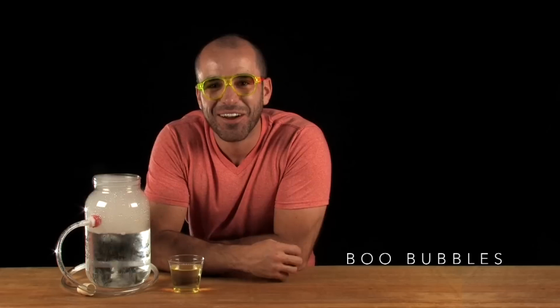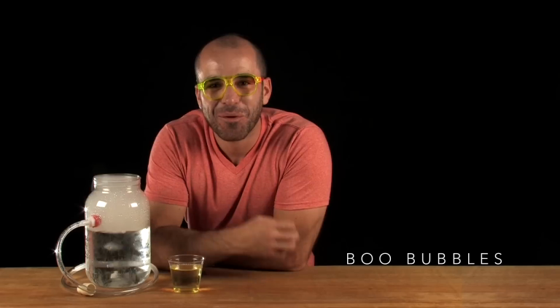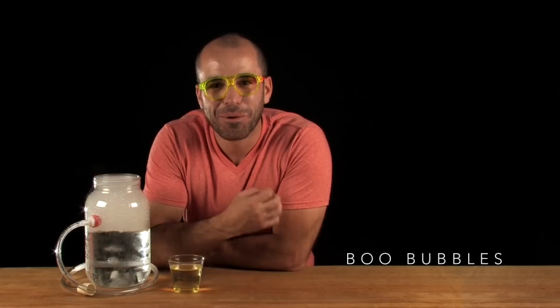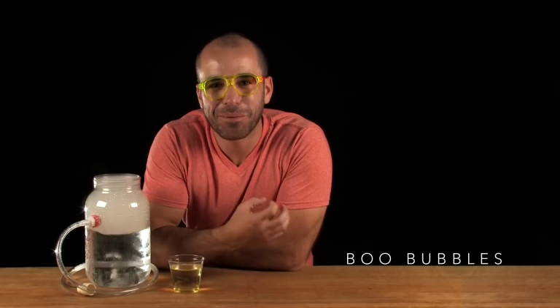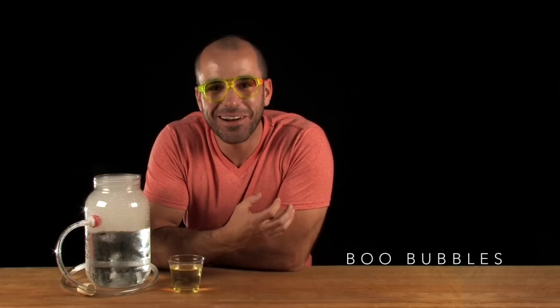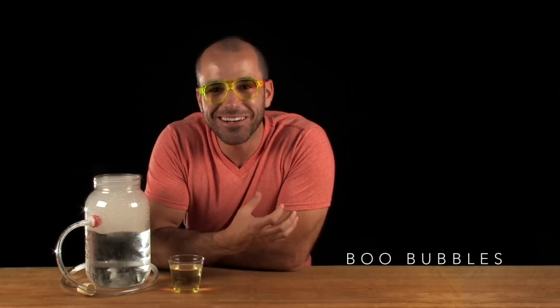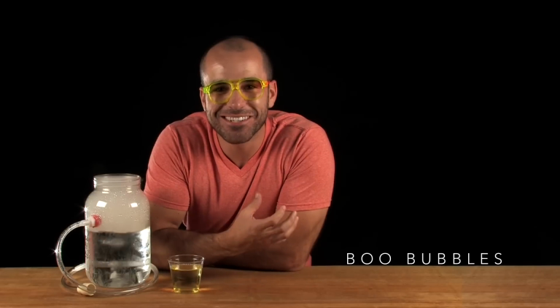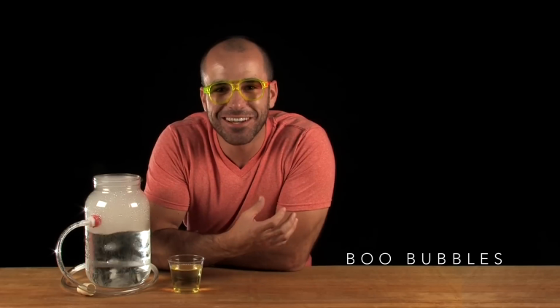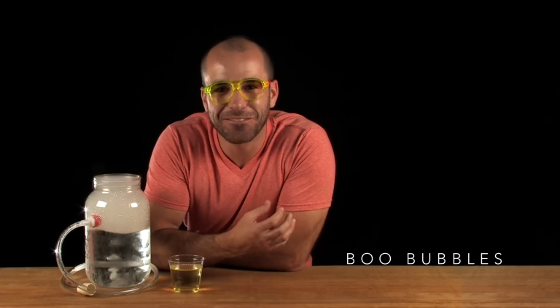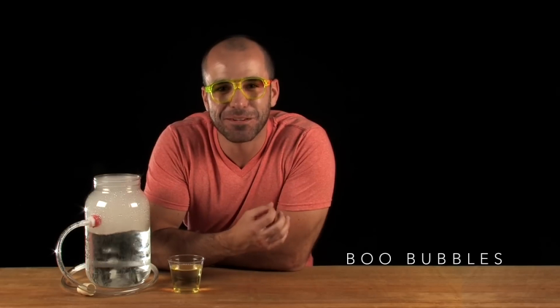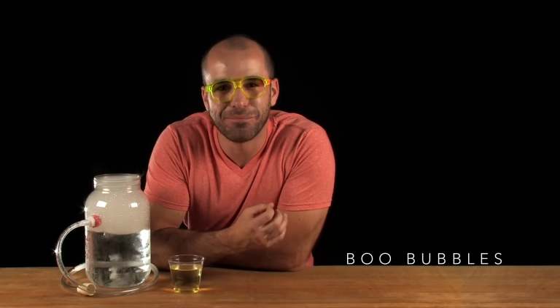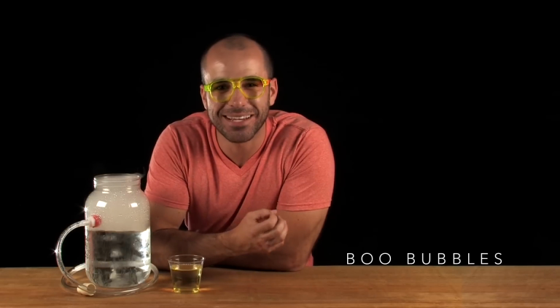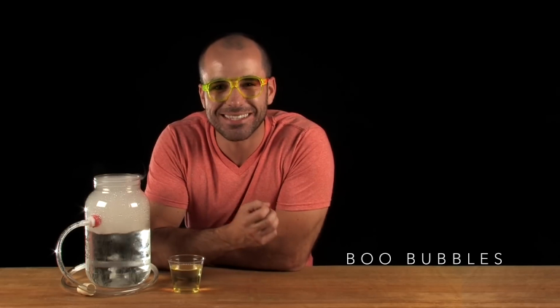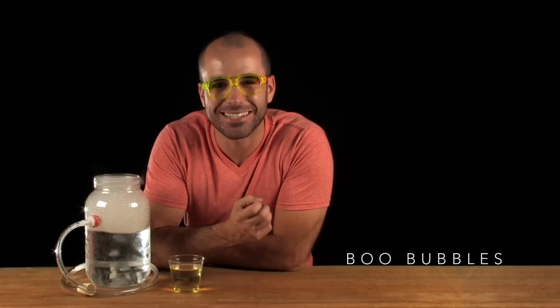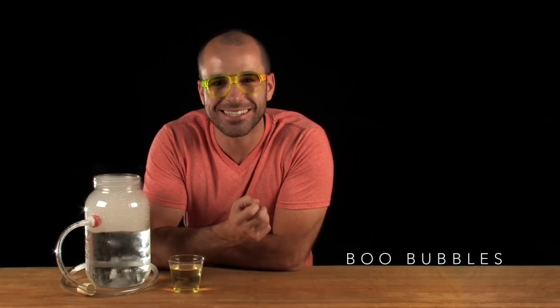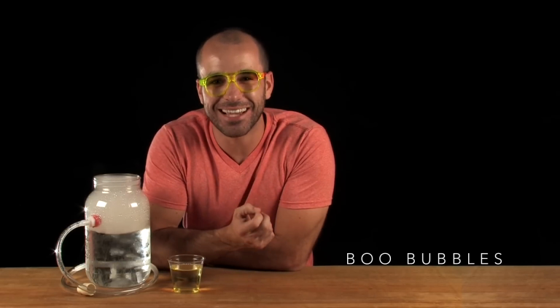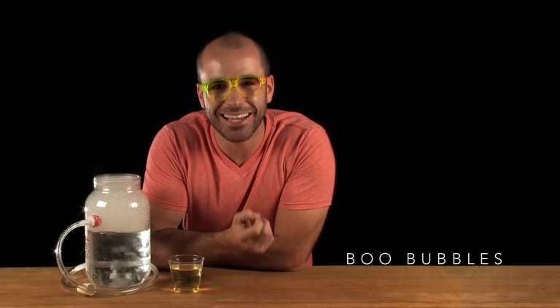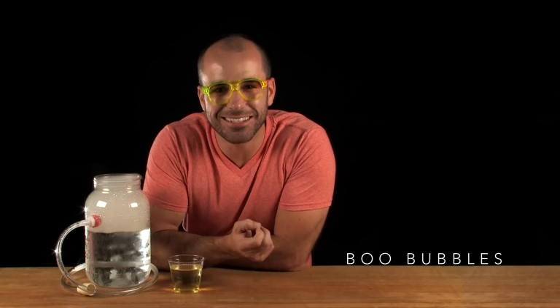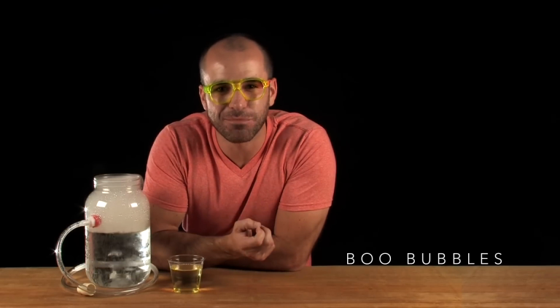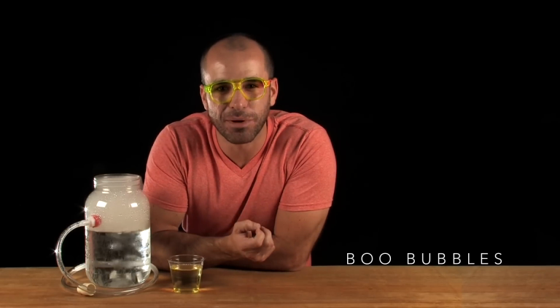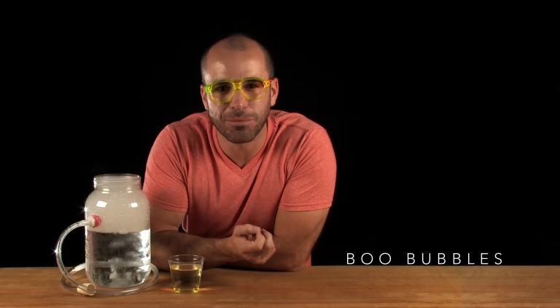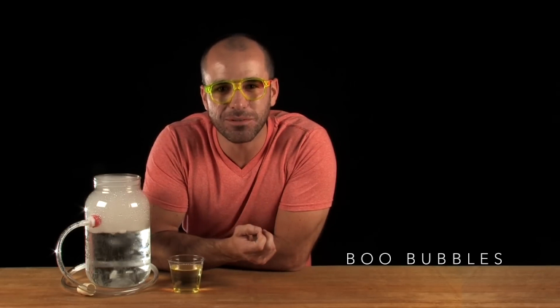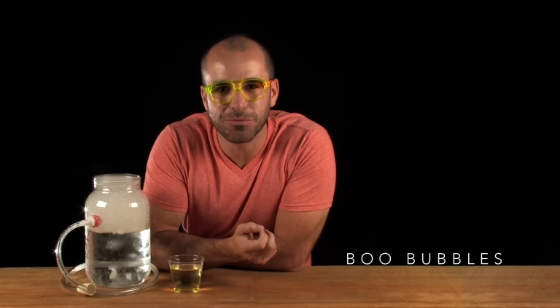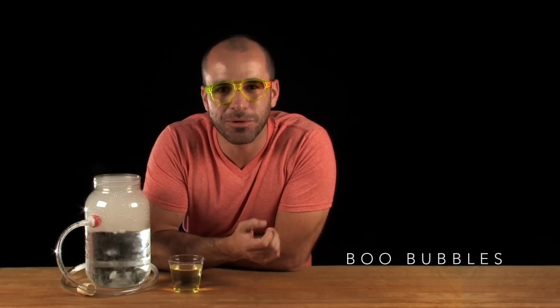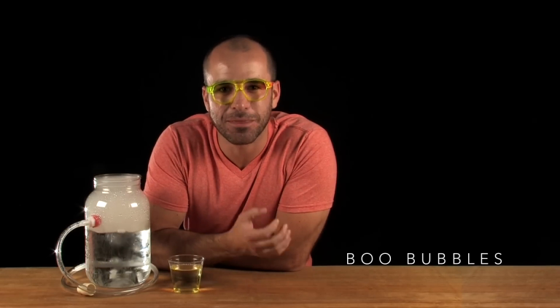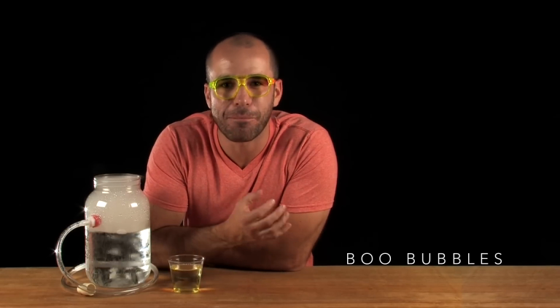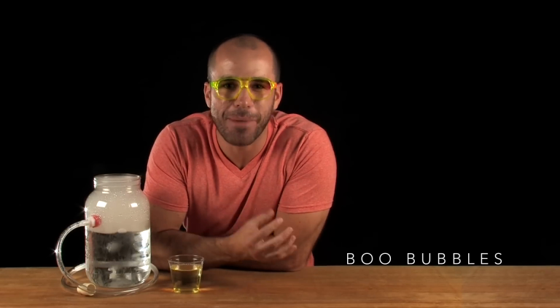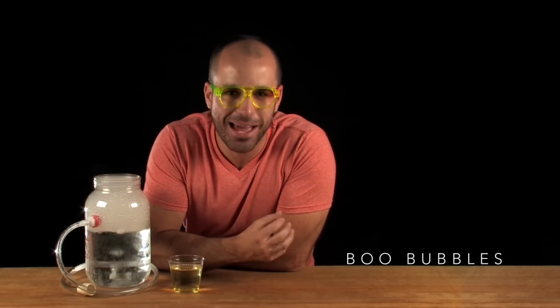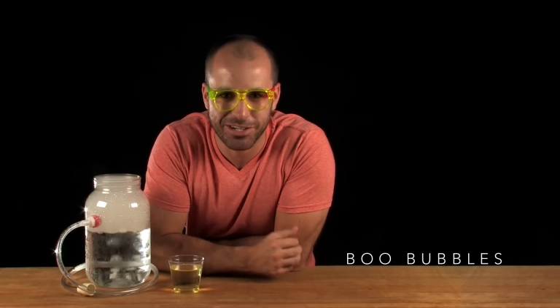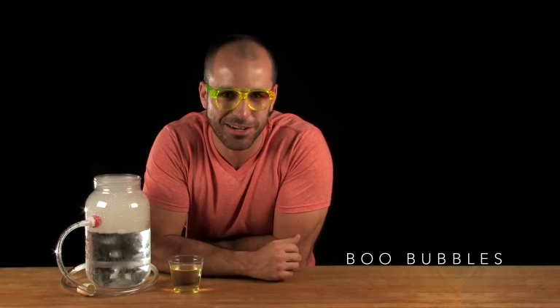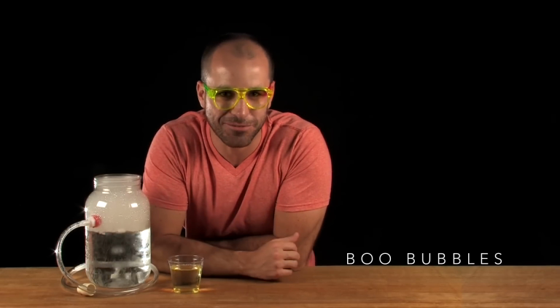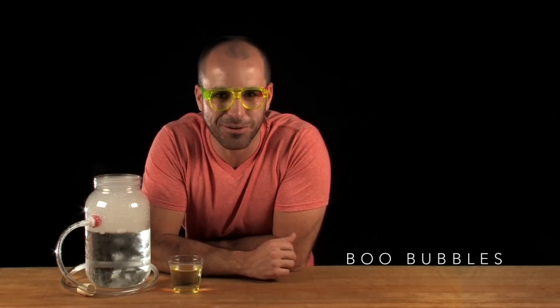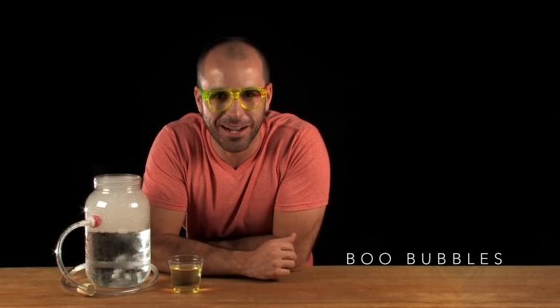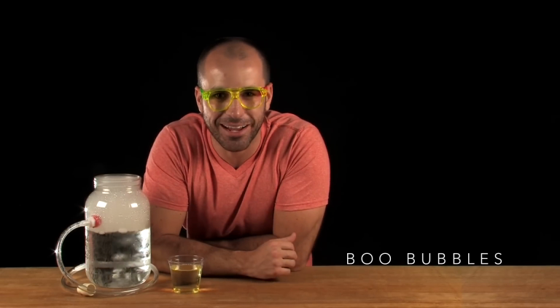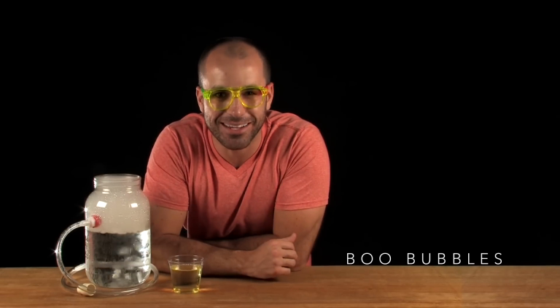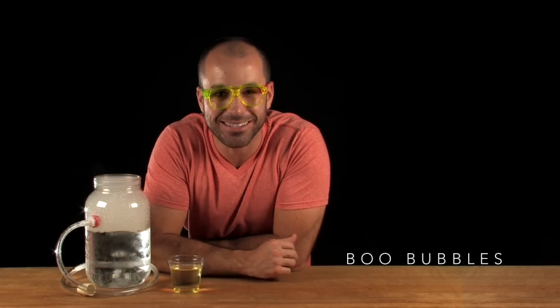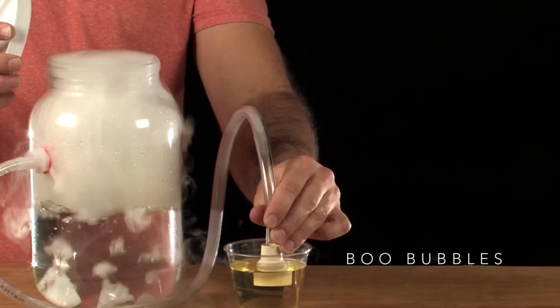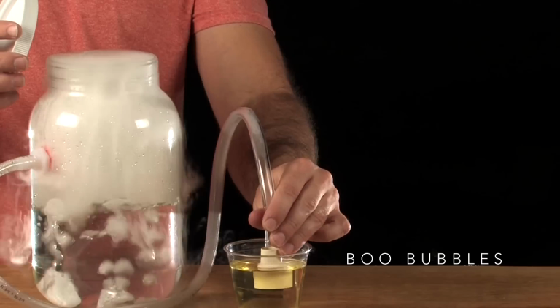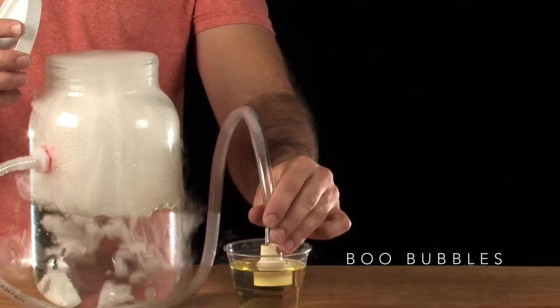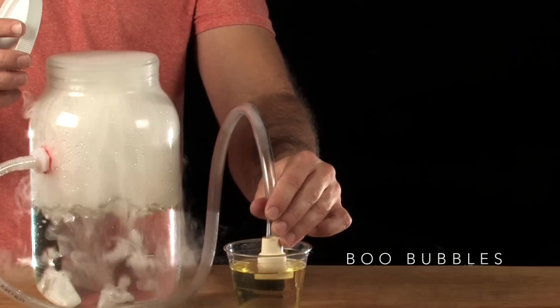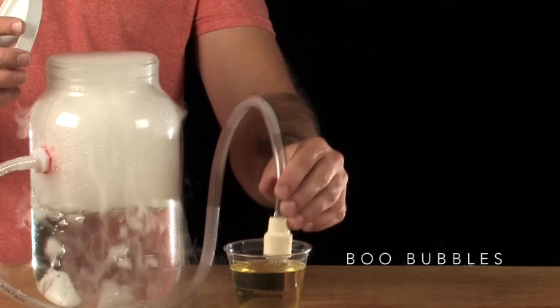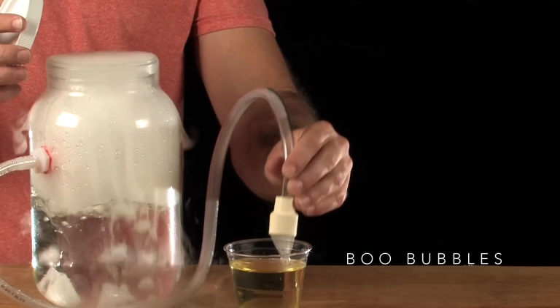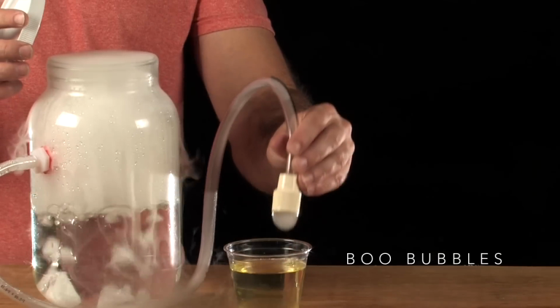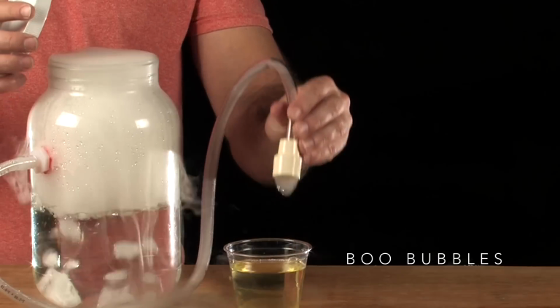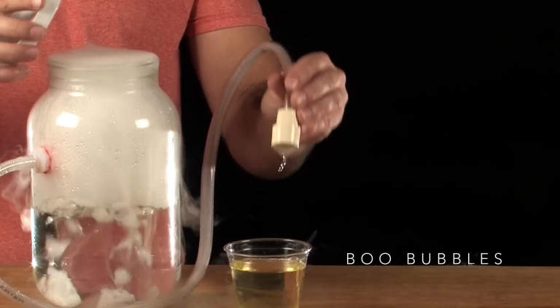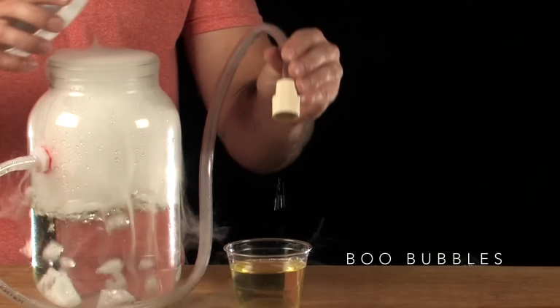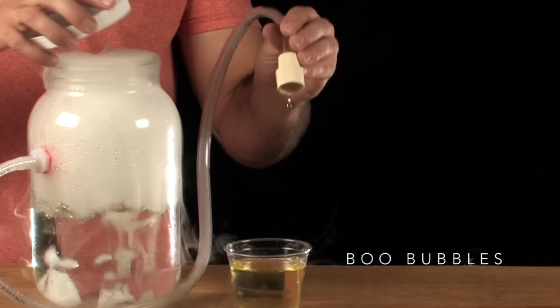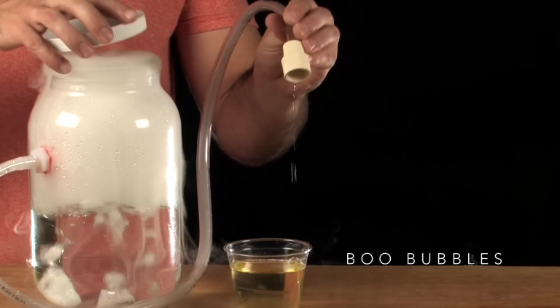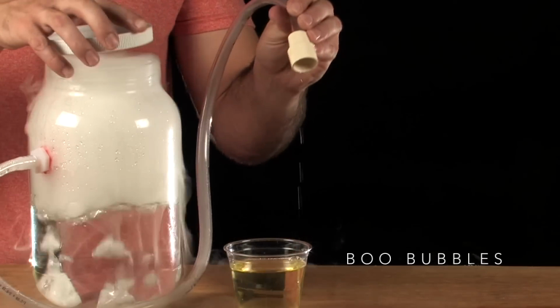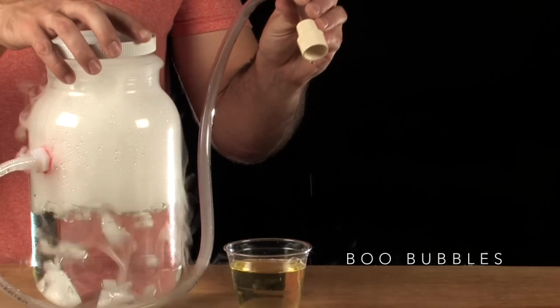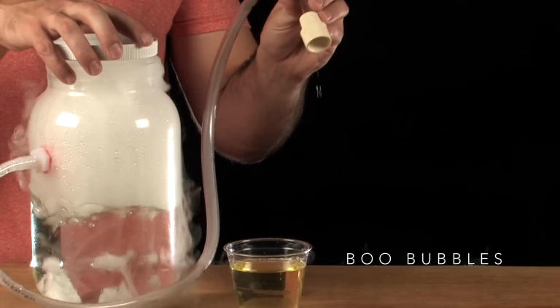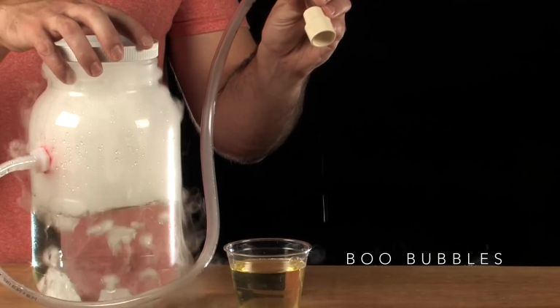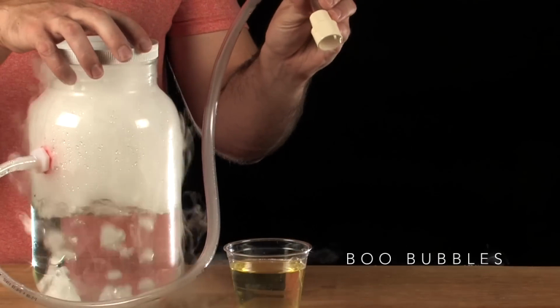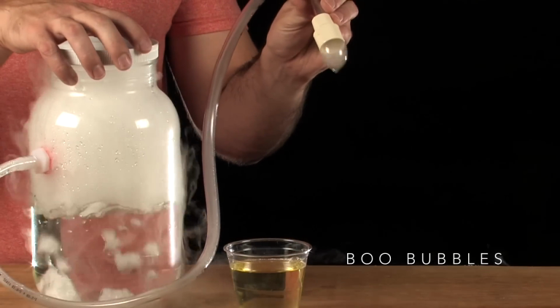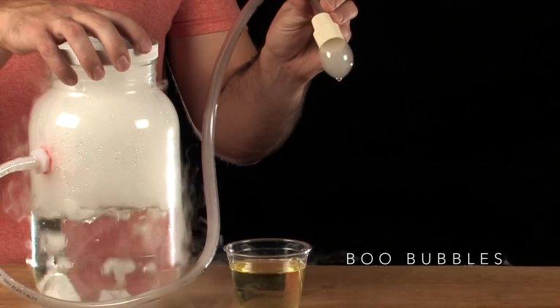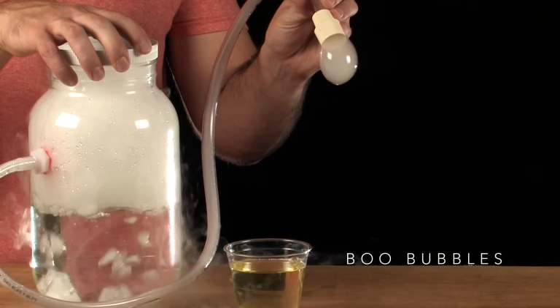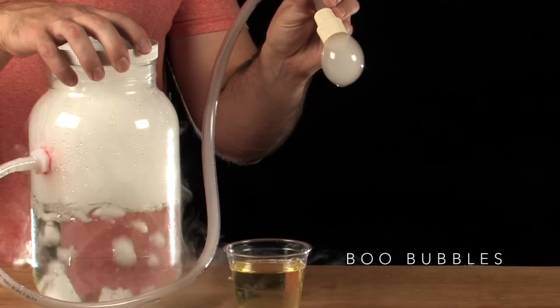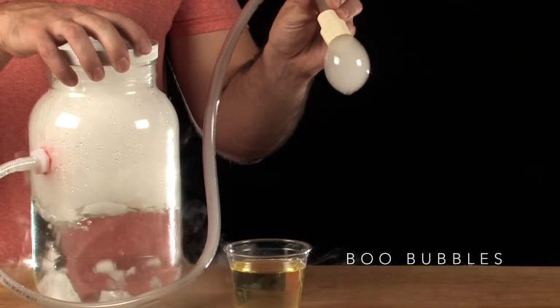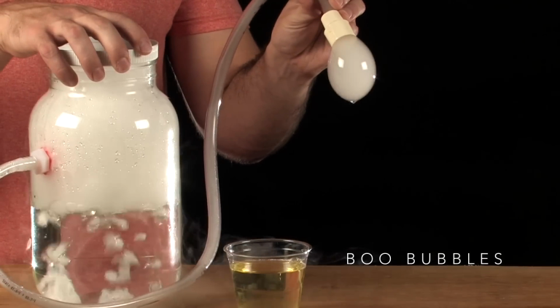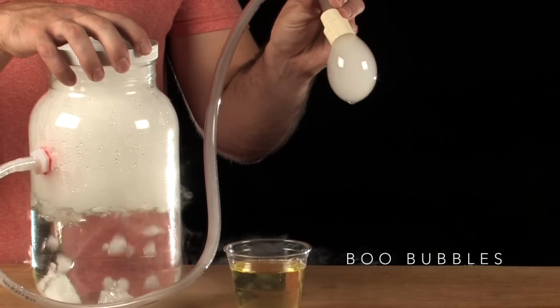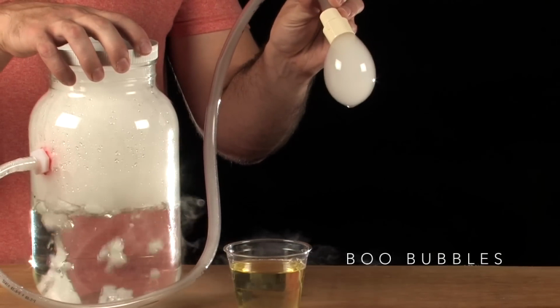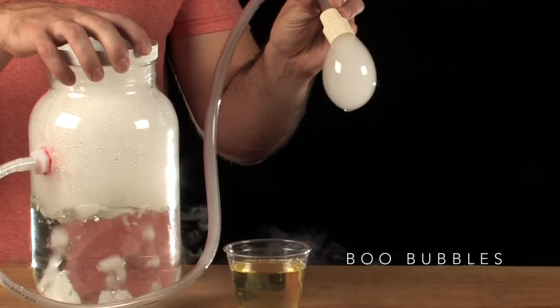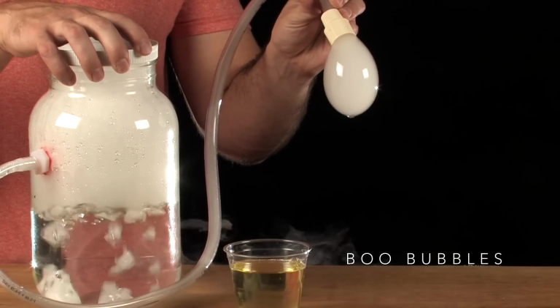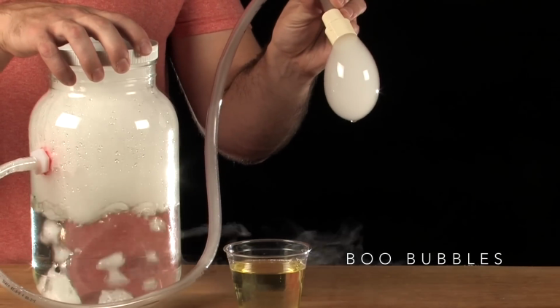Prepare yourself to mix the science of bubbles with the magic of dry ice. It's one of my favorite experiments and it's called Boo Bubbles.